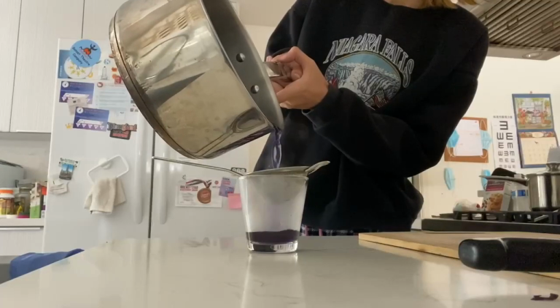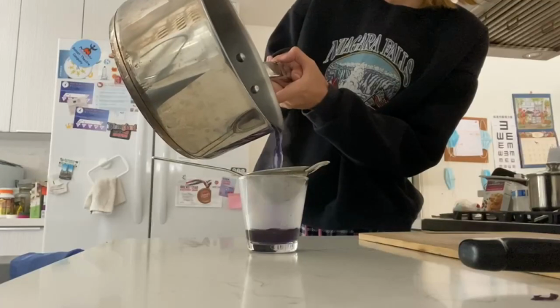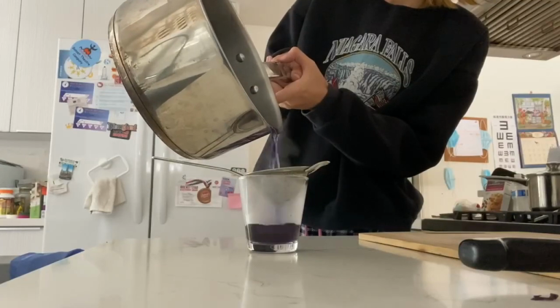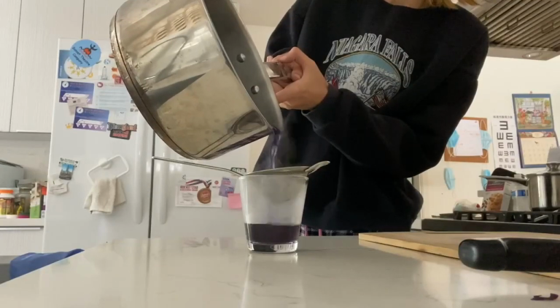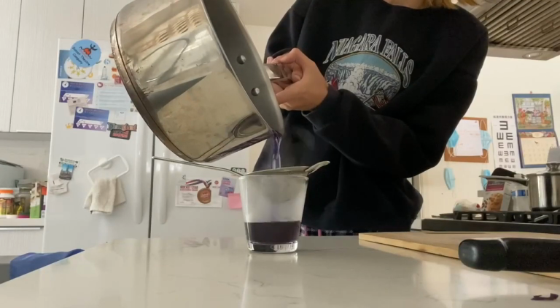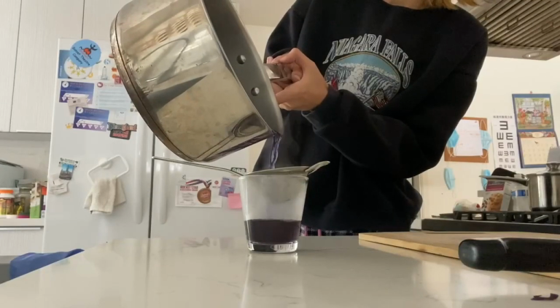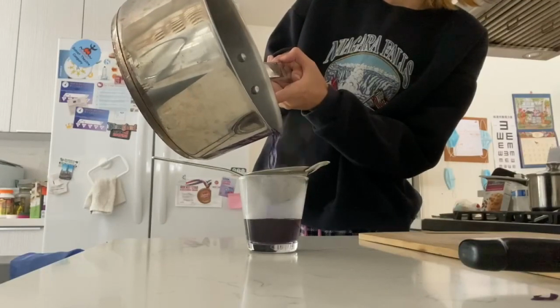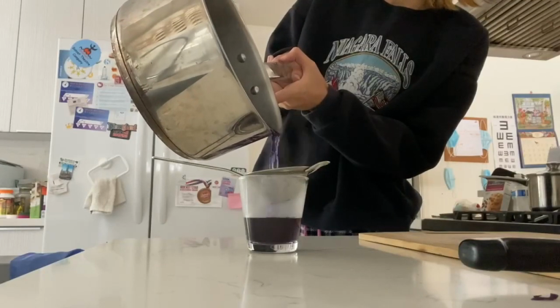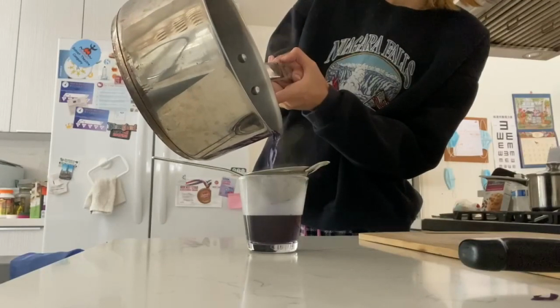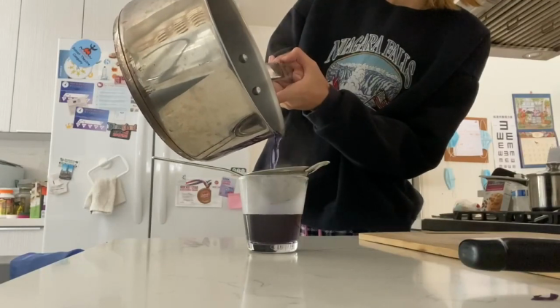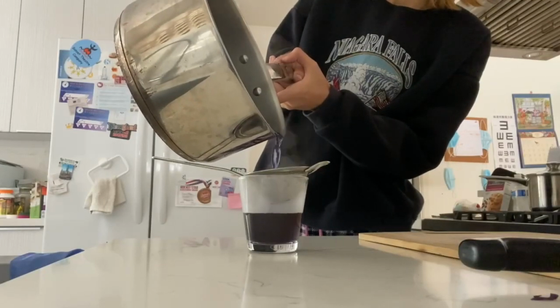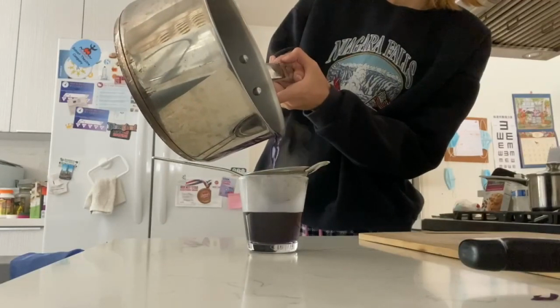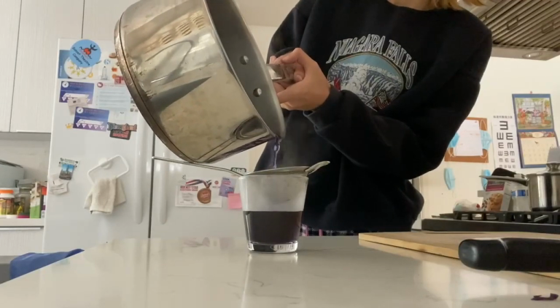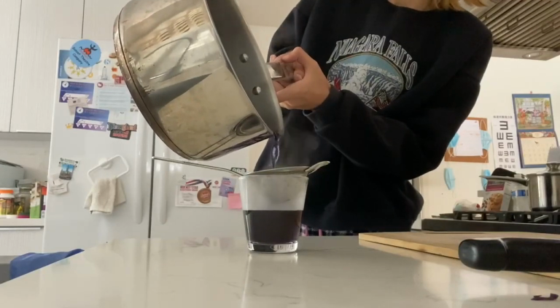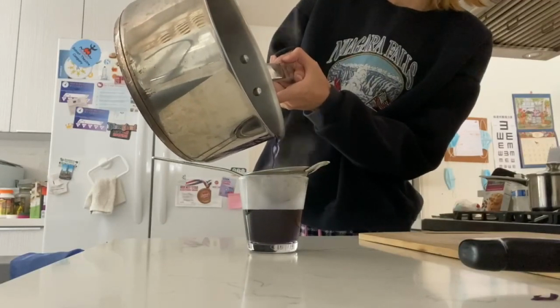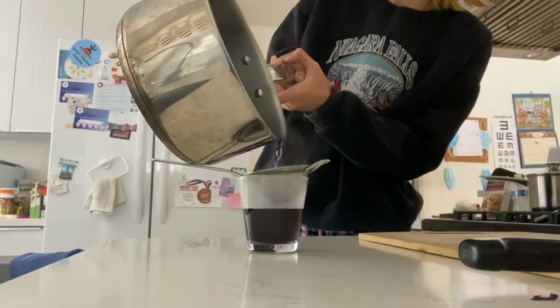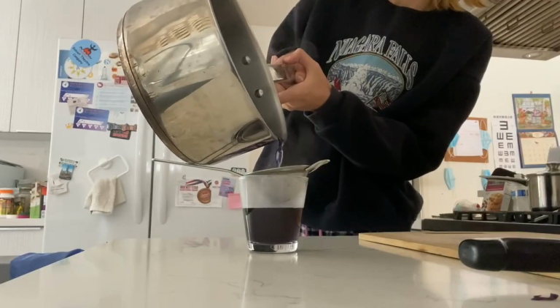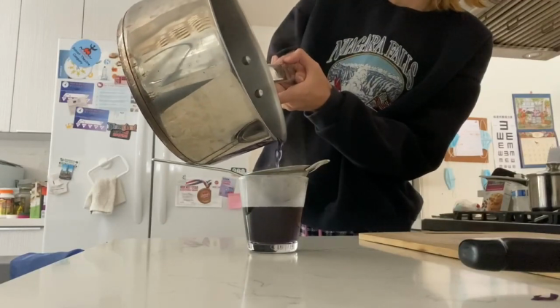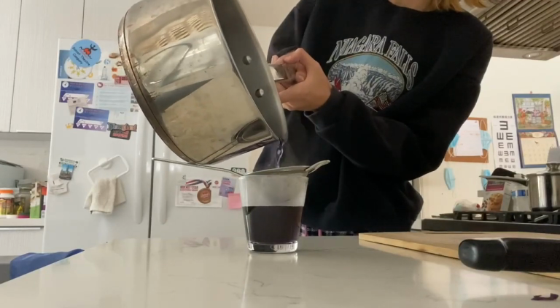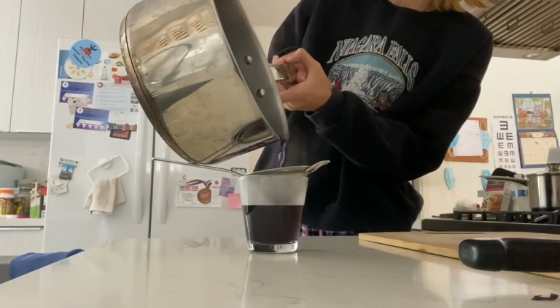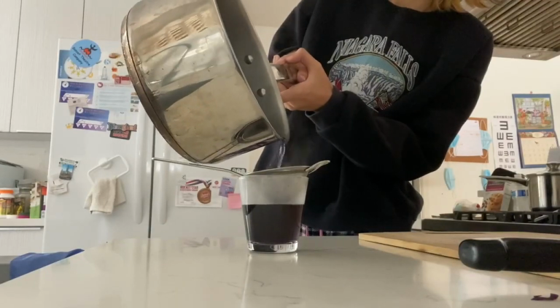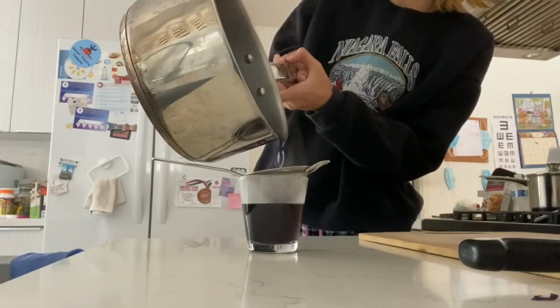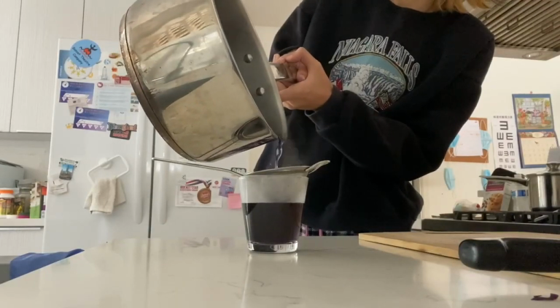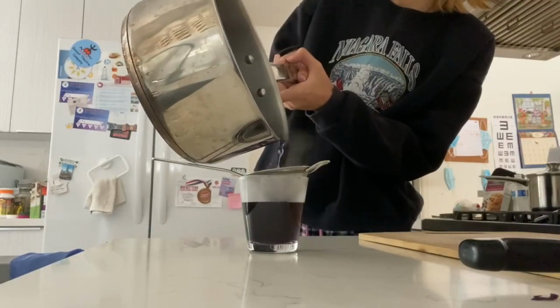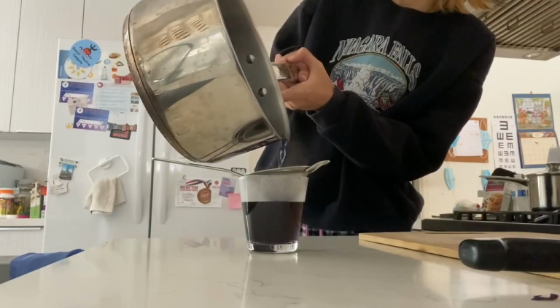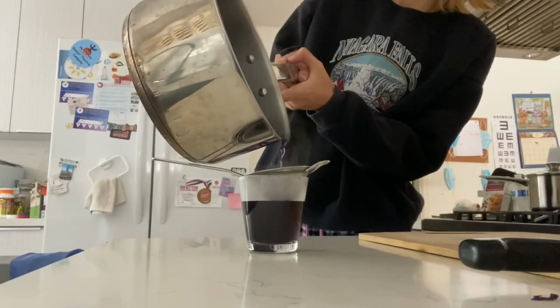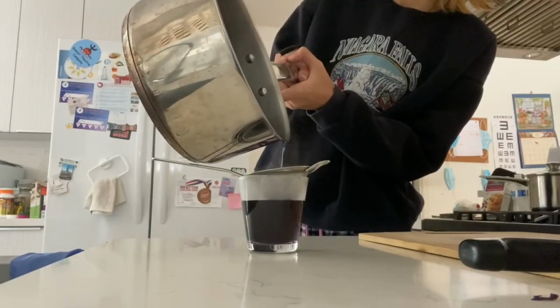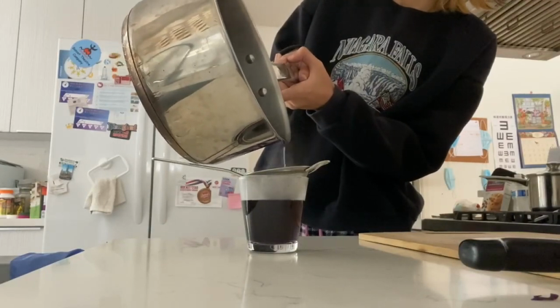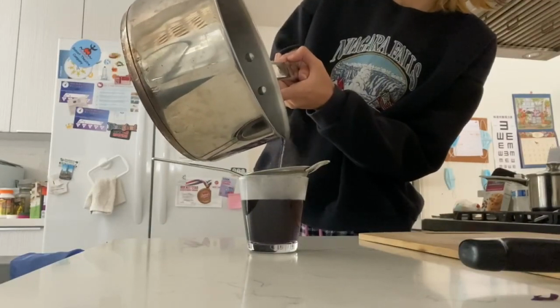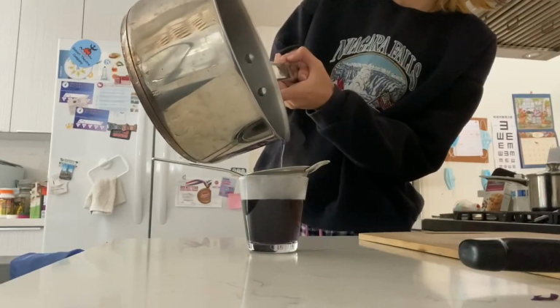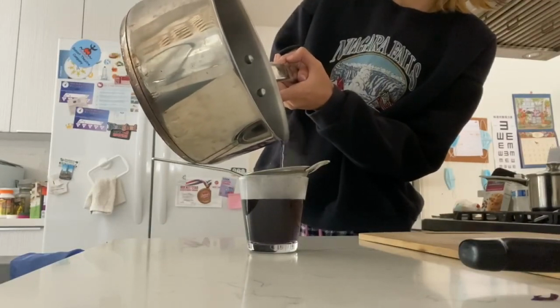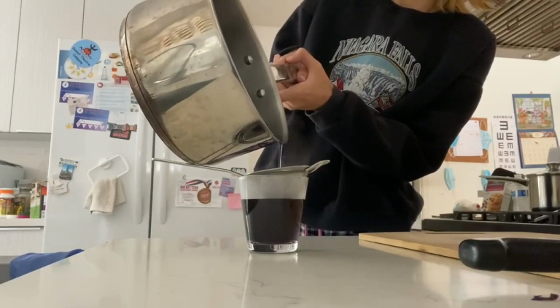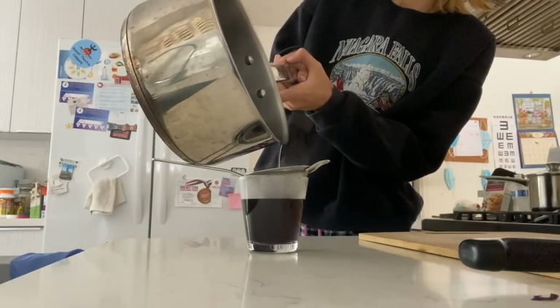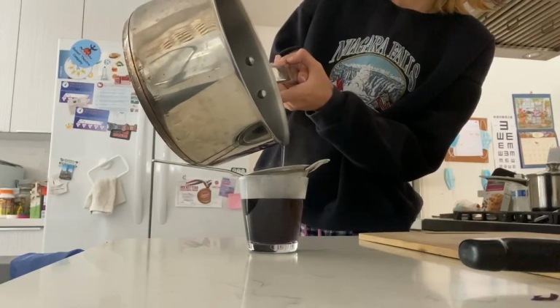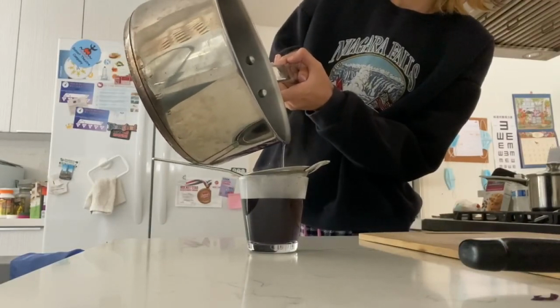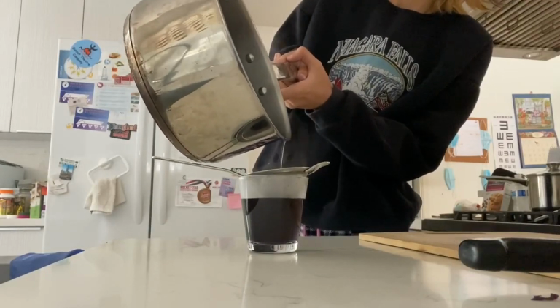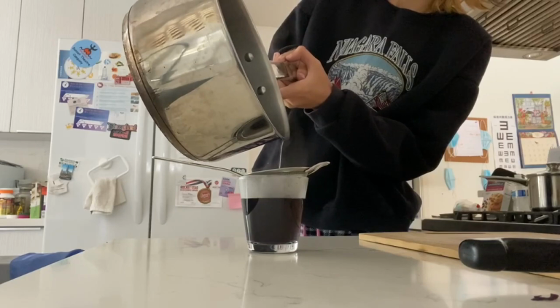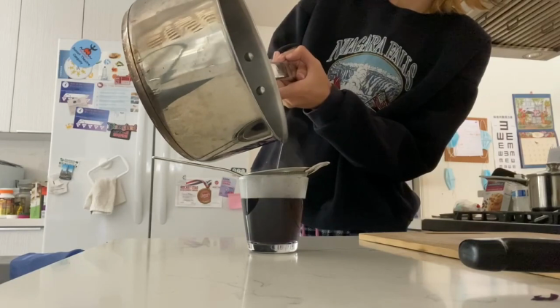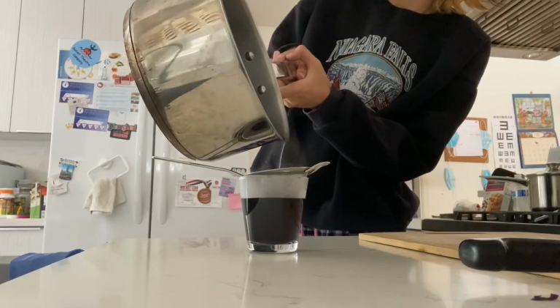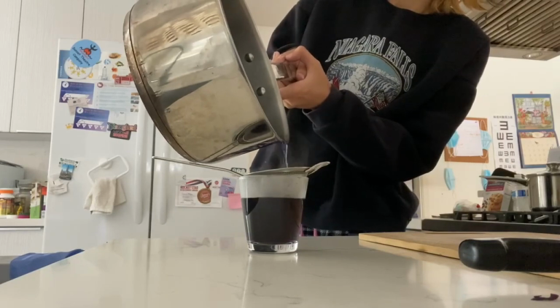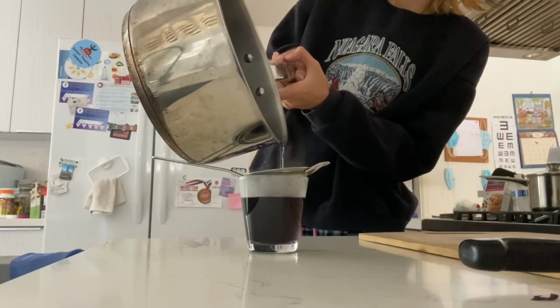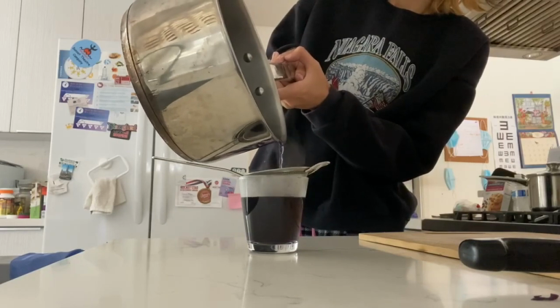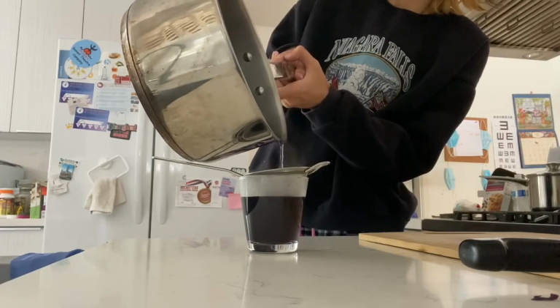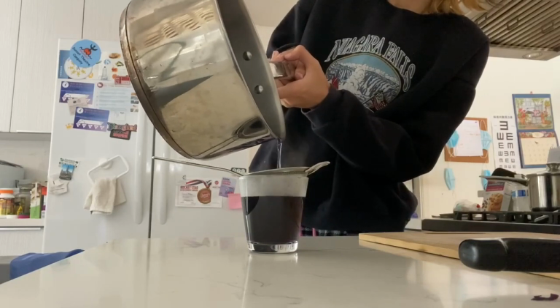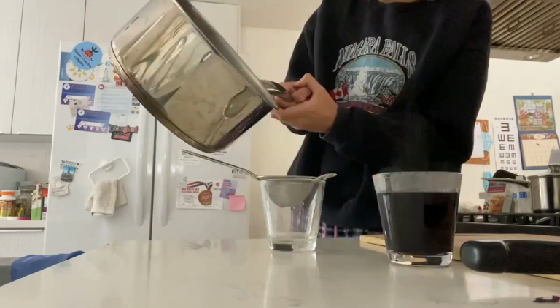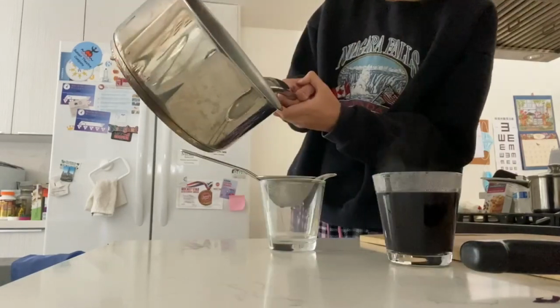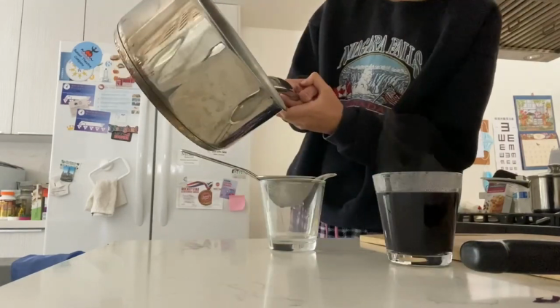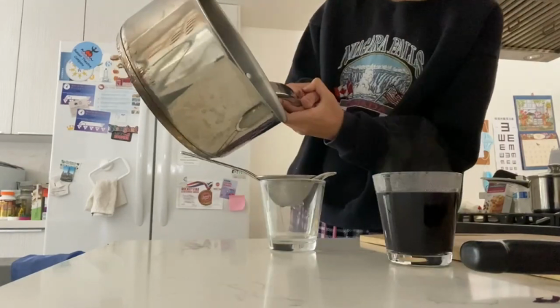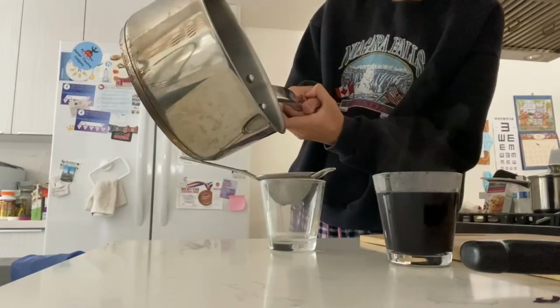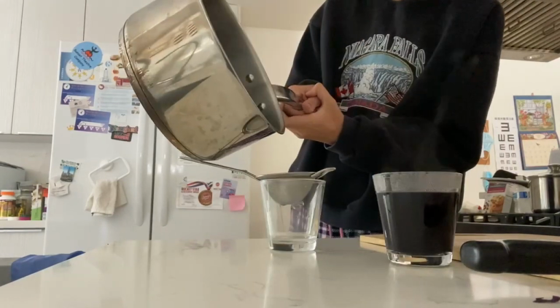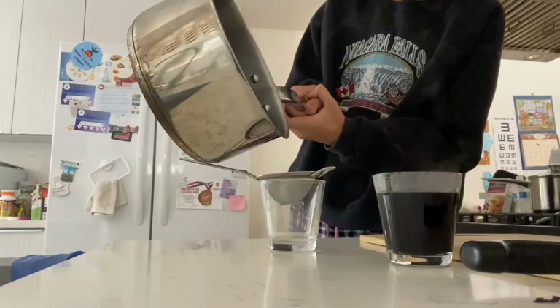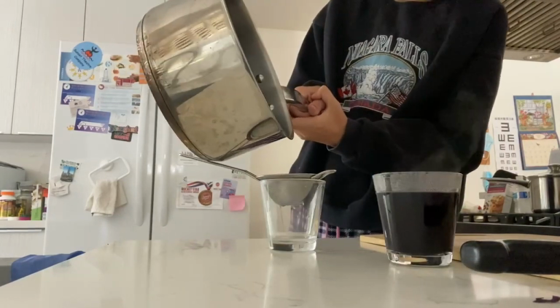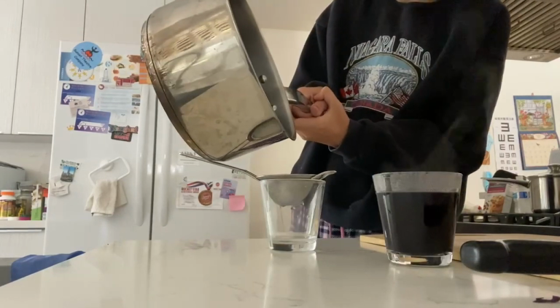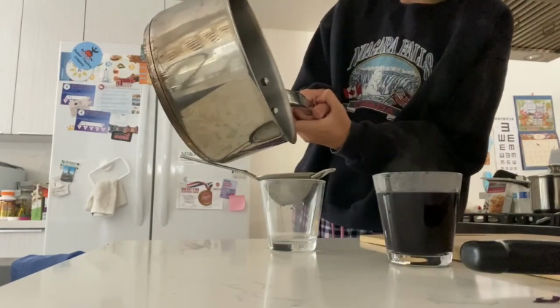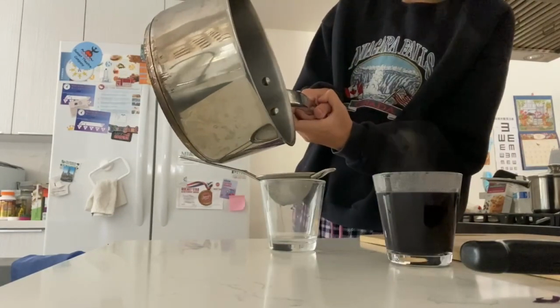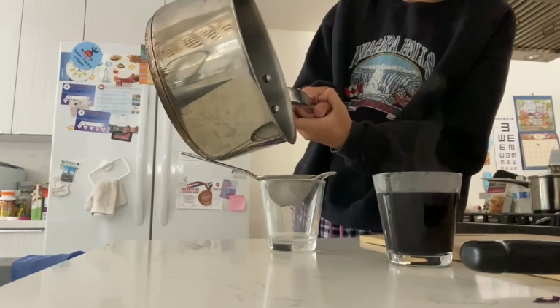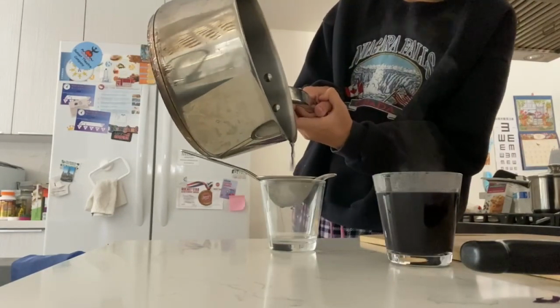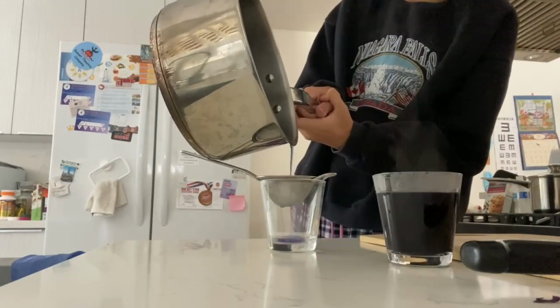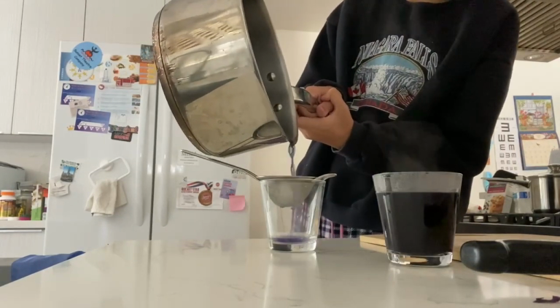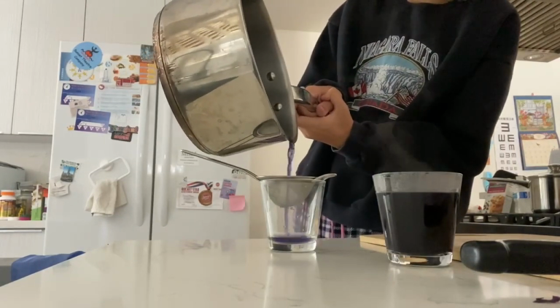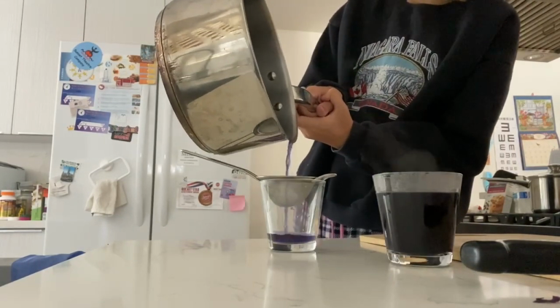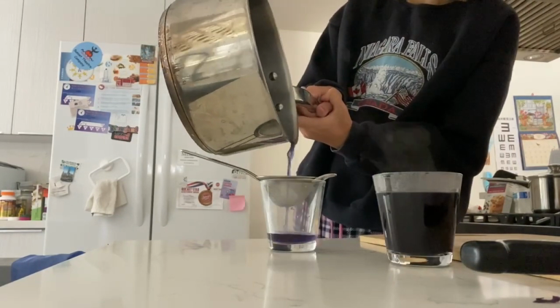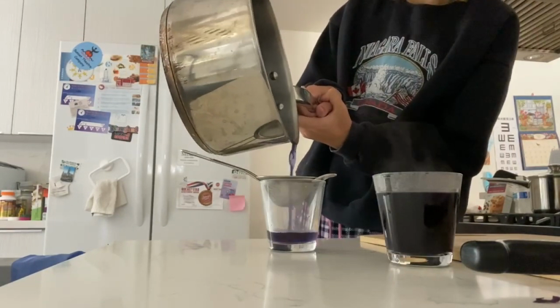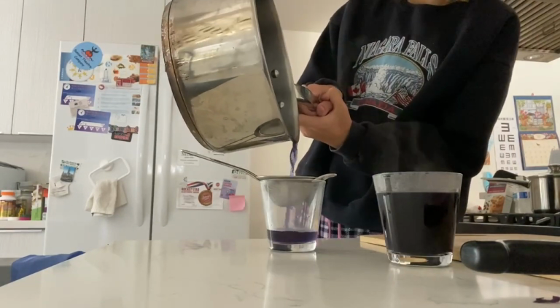Here I'm straining the cabbage and water mixture, and I'm going to use the liquid for the cabbage pH indicator.